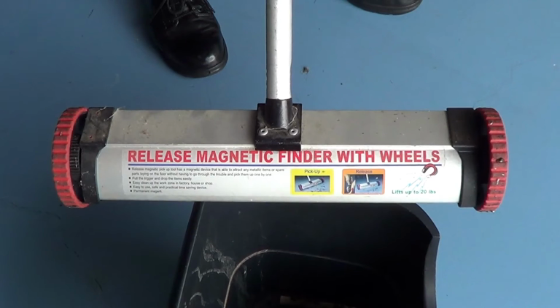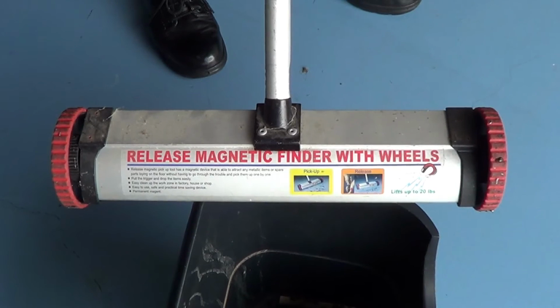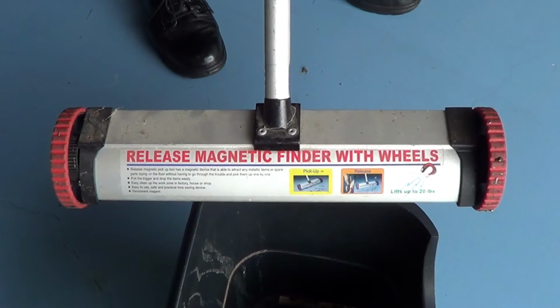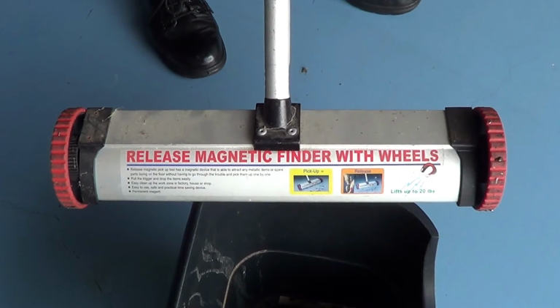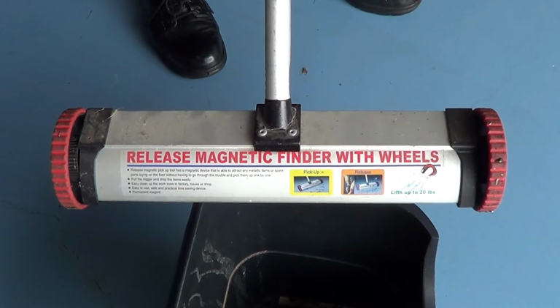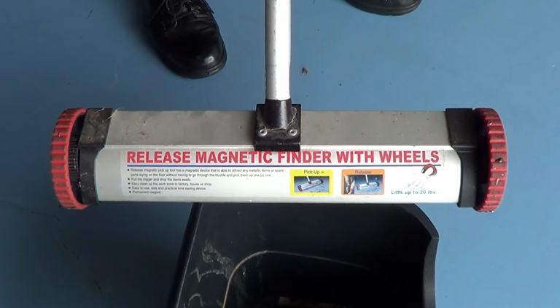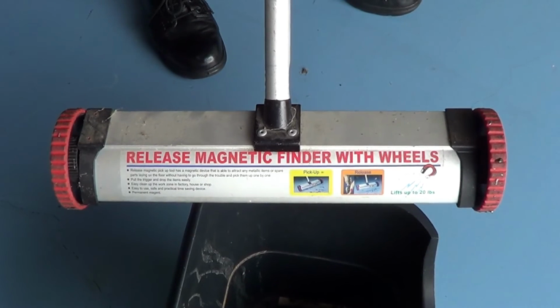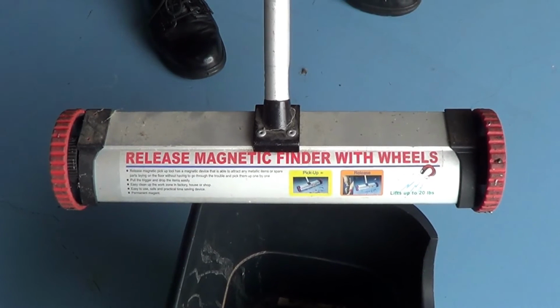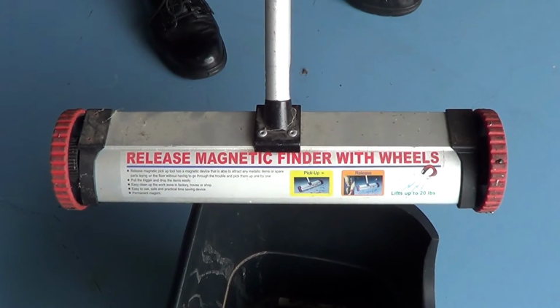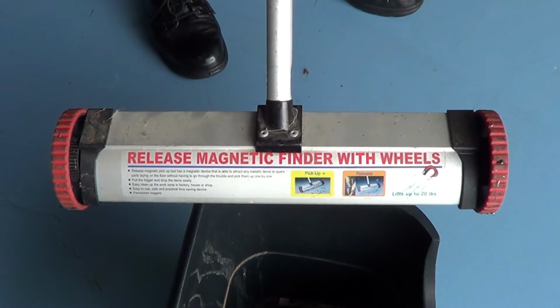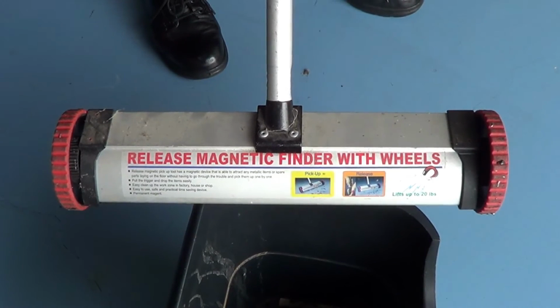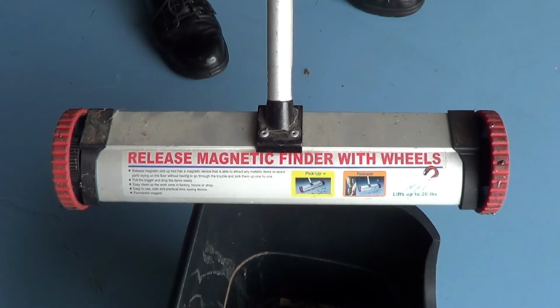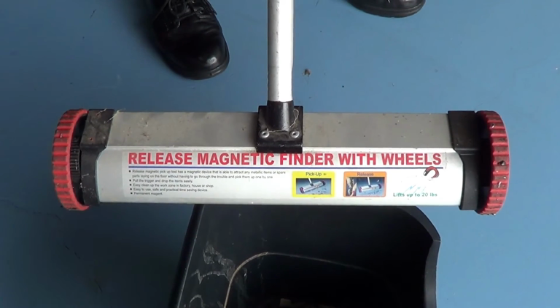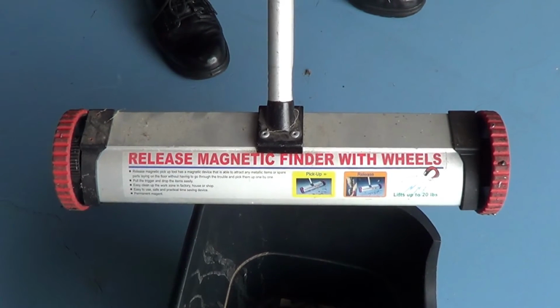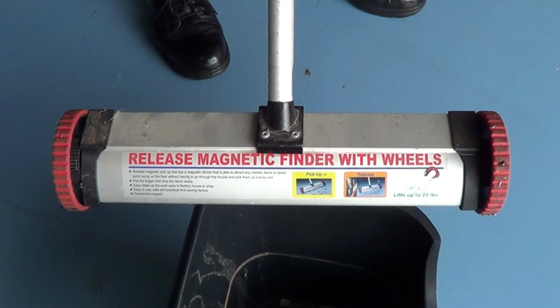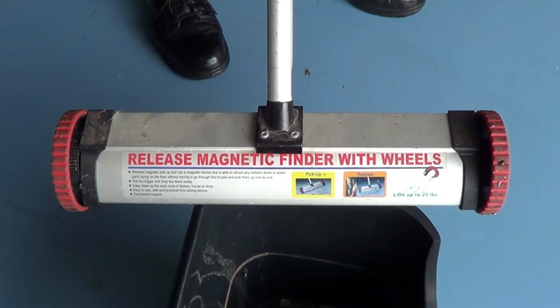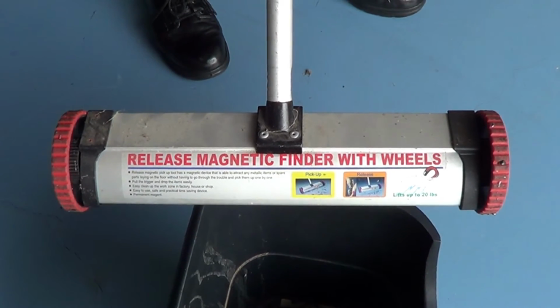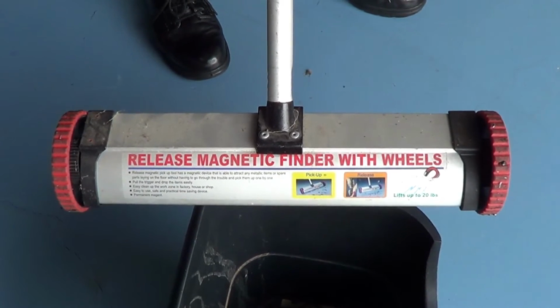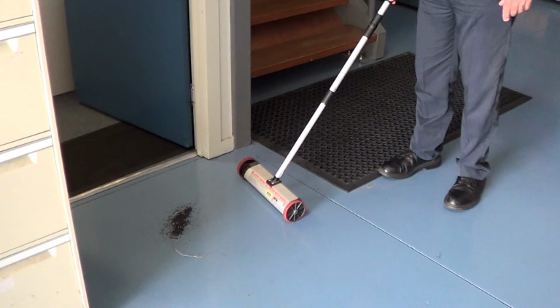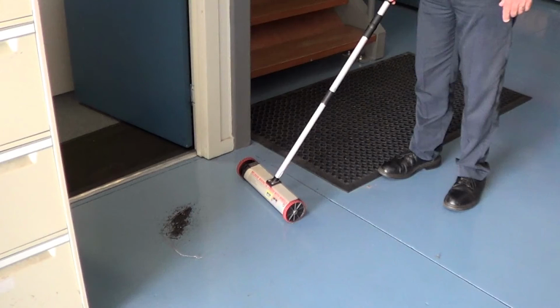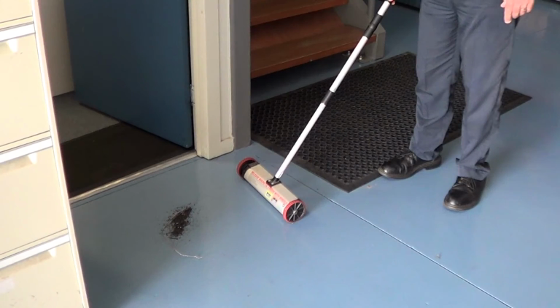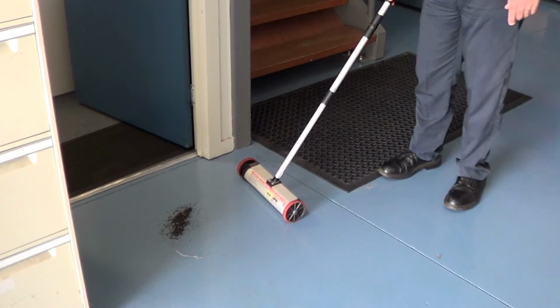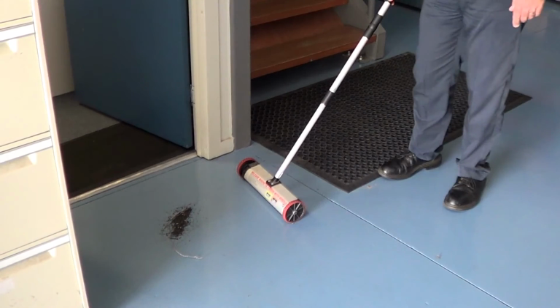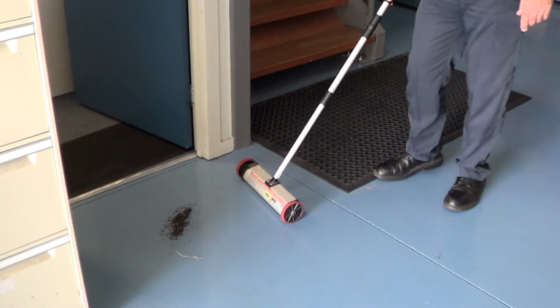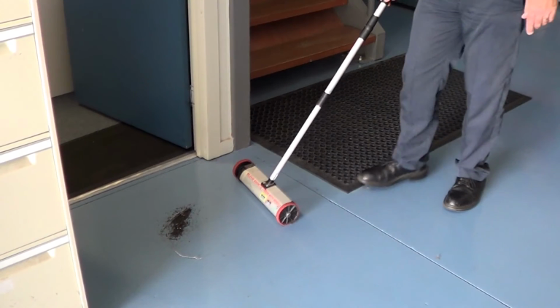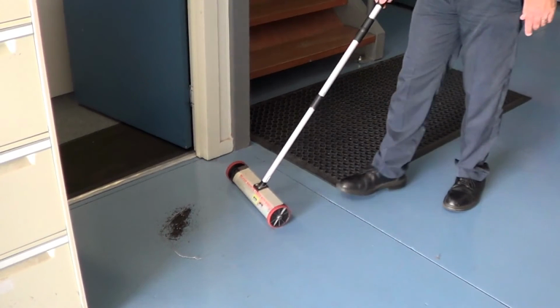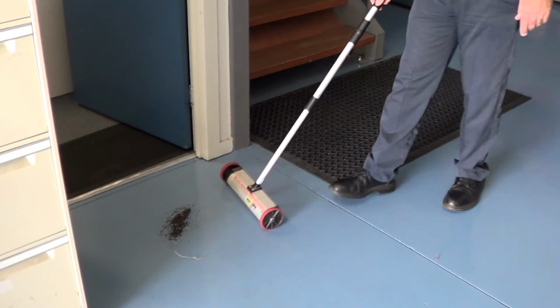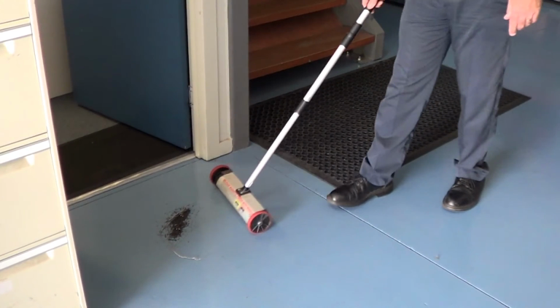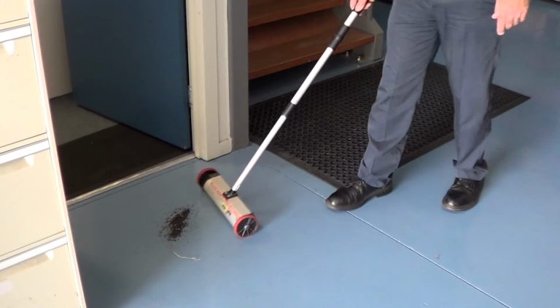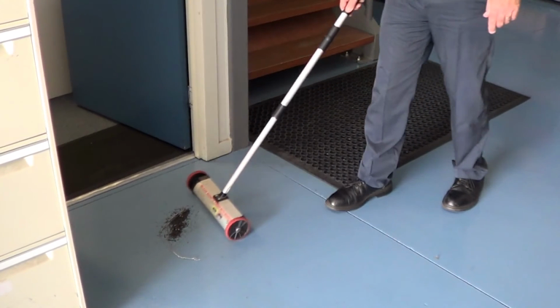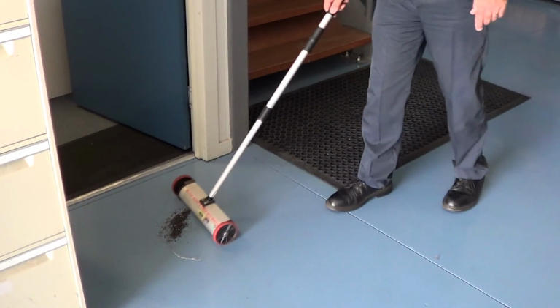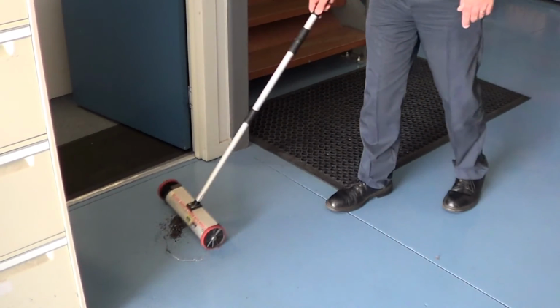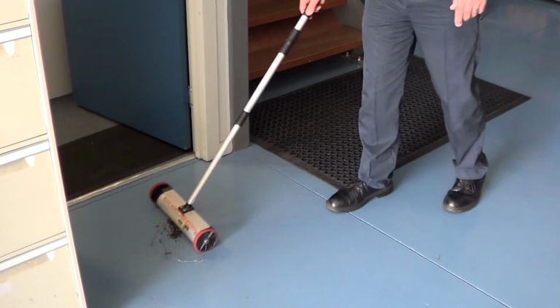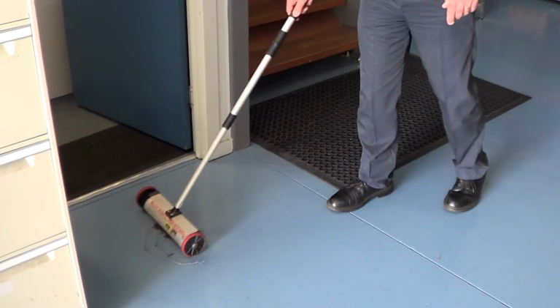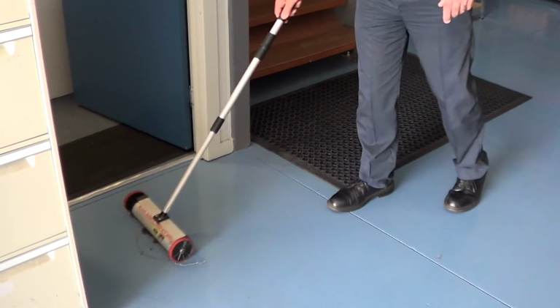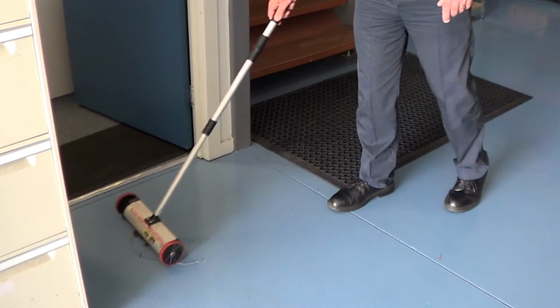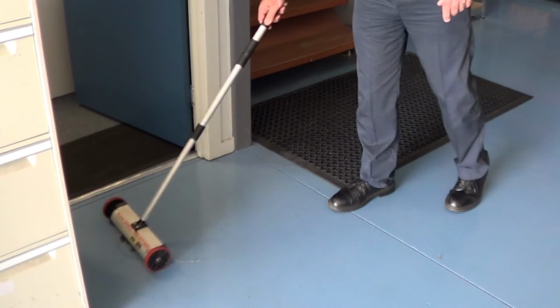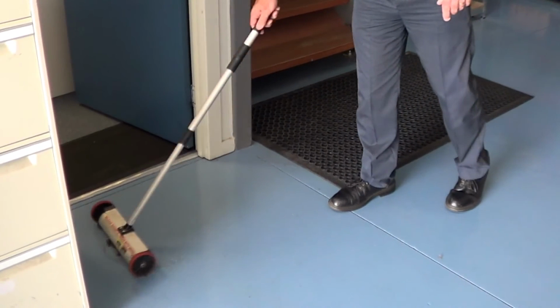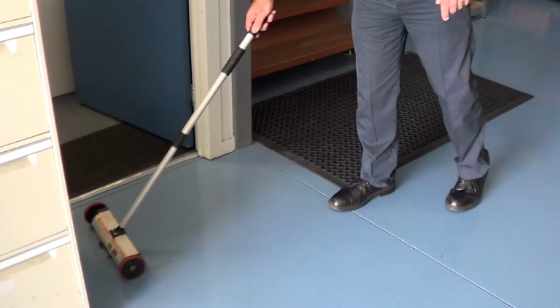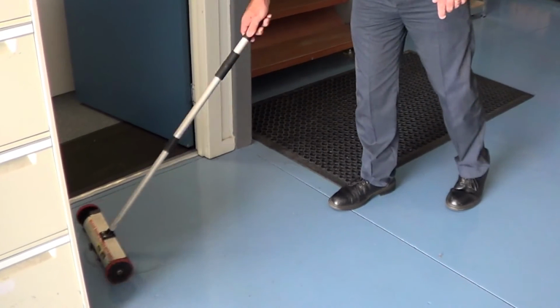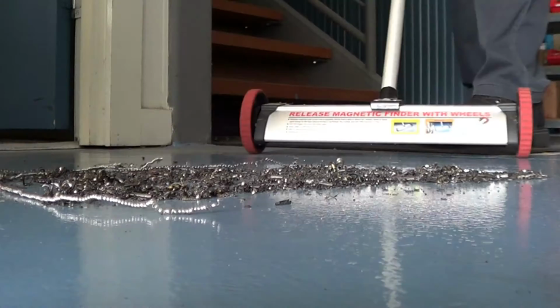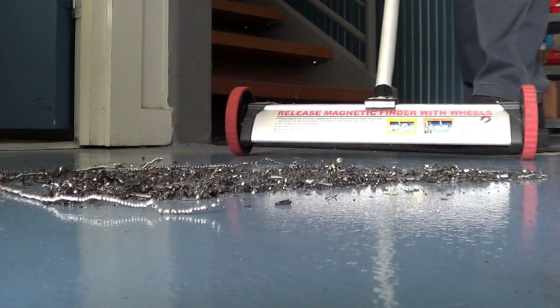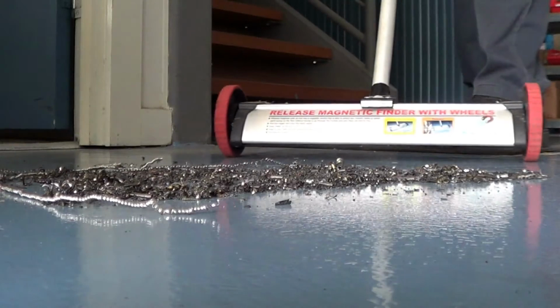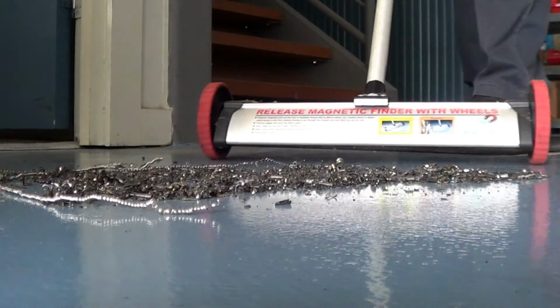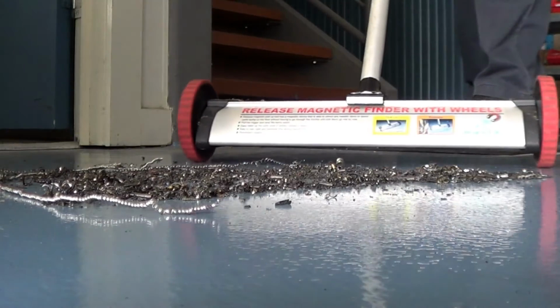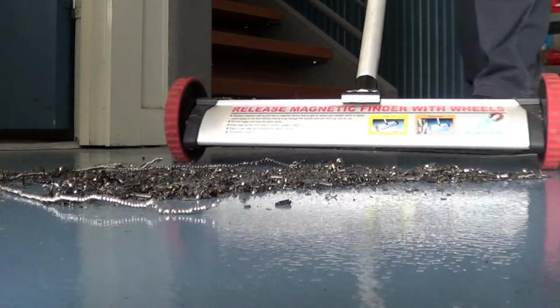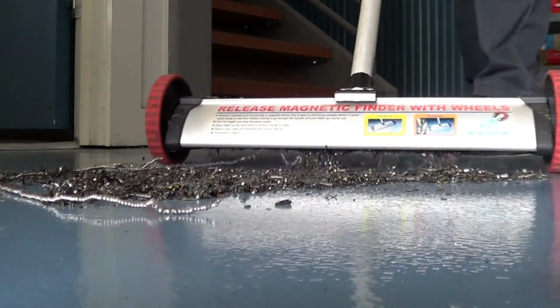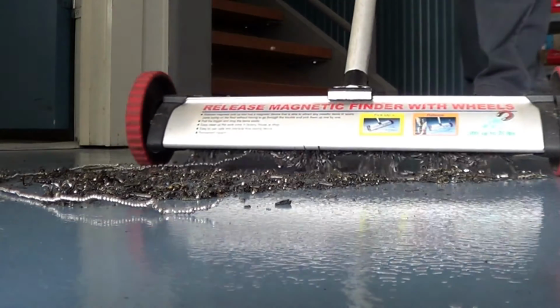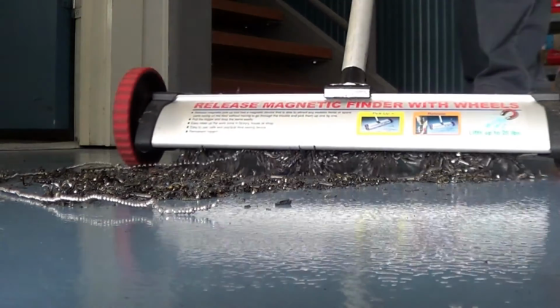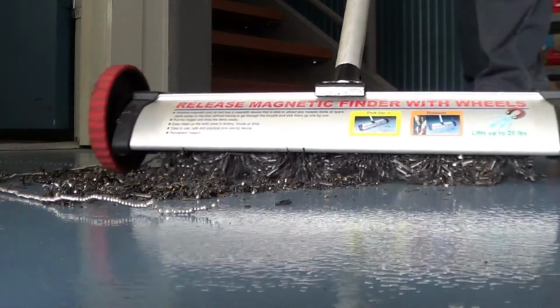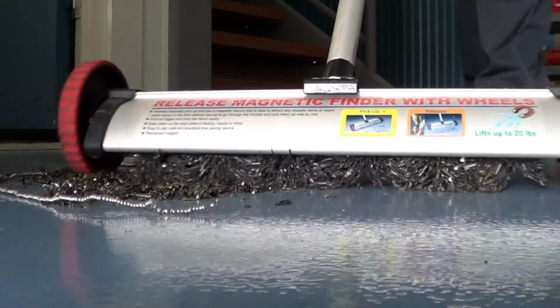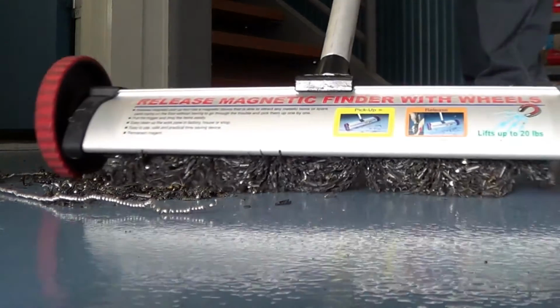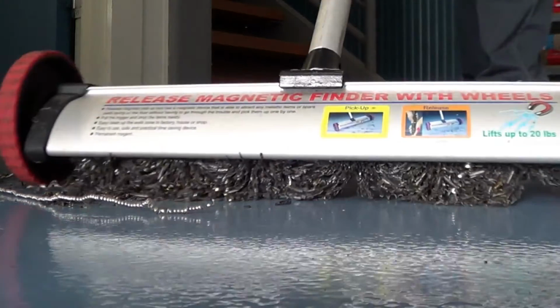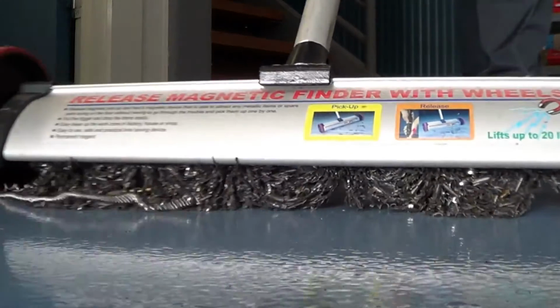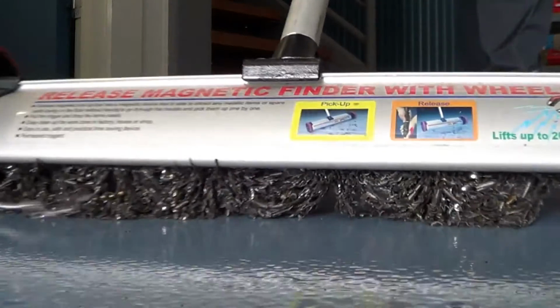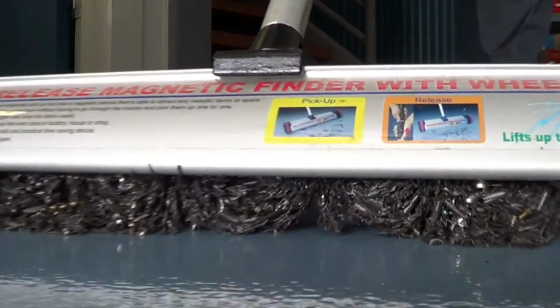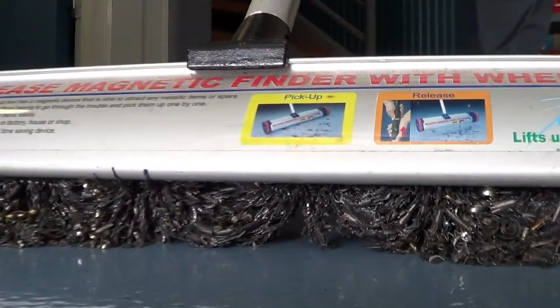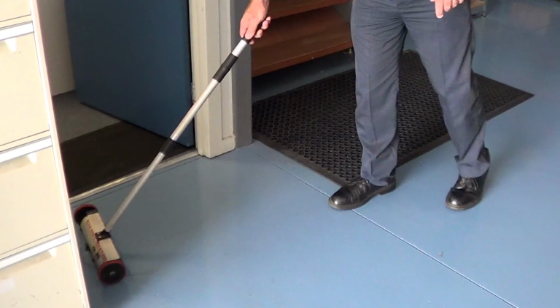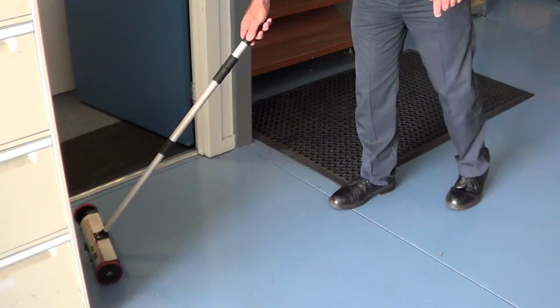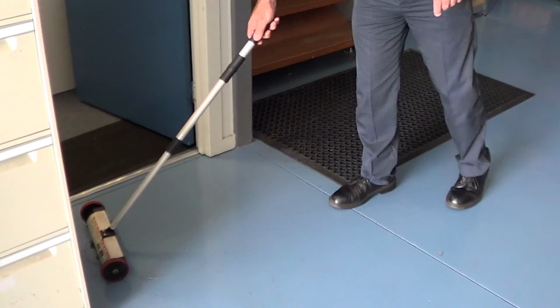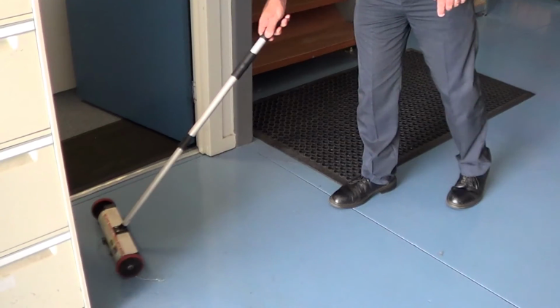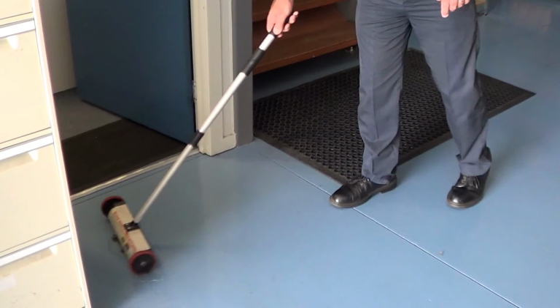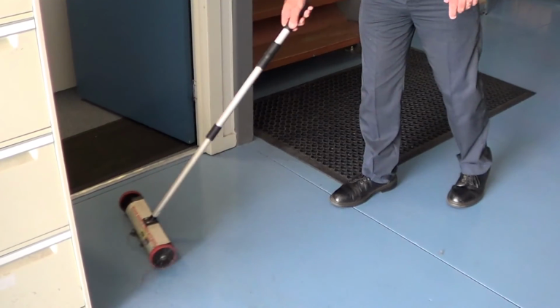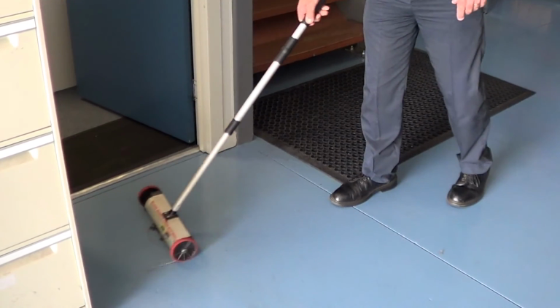The magnetic broom is perfect to keep swarf off the workshop floors, or just for general clean-up of spilt nuts and bolts.